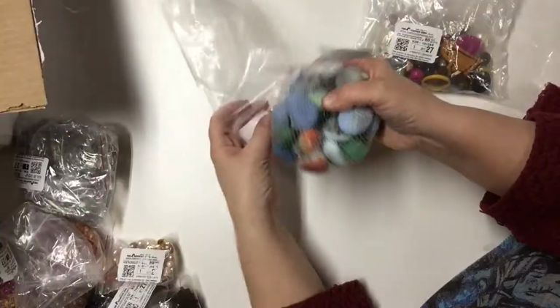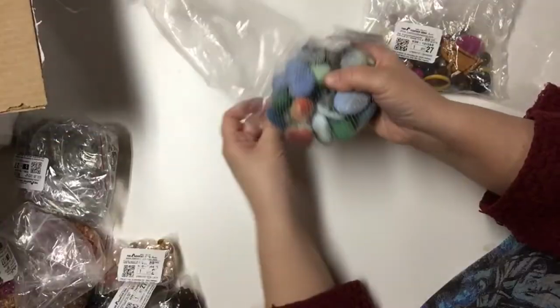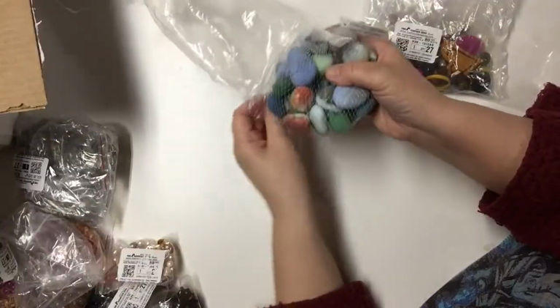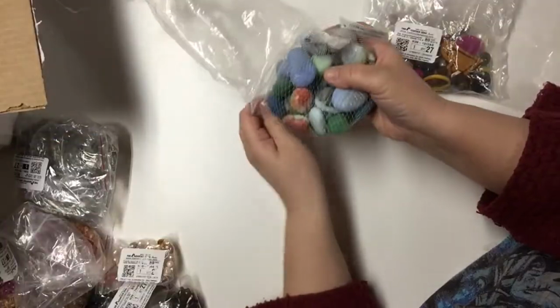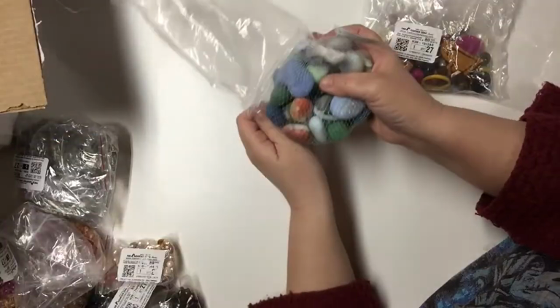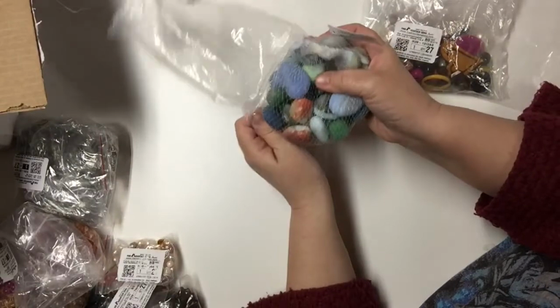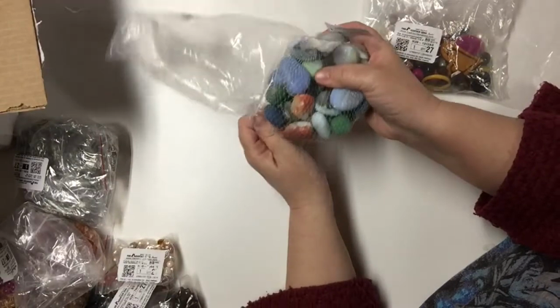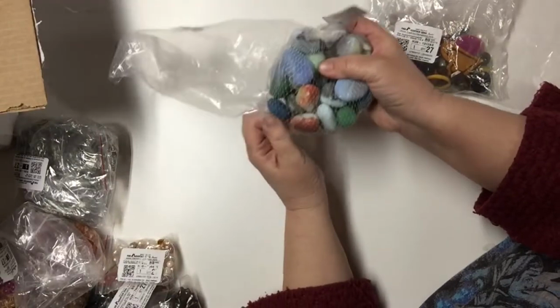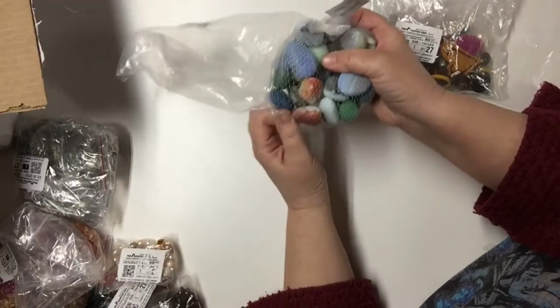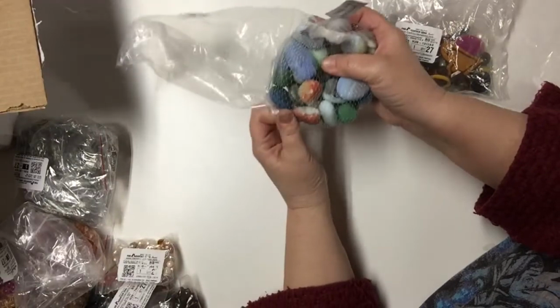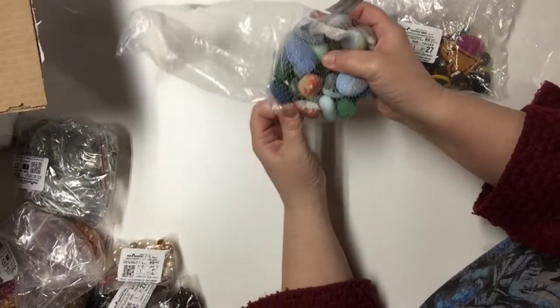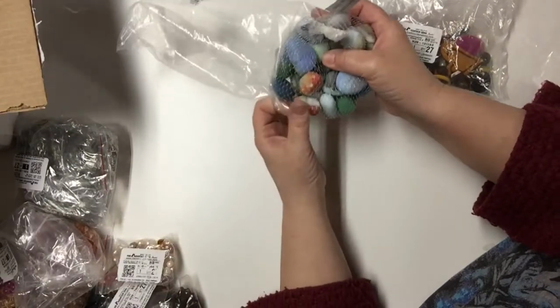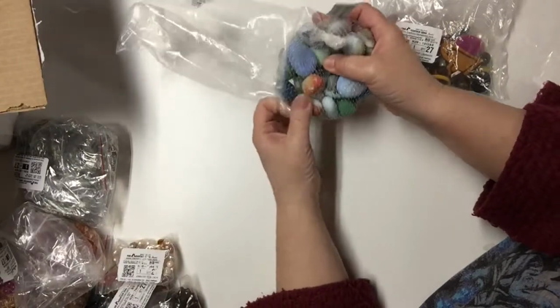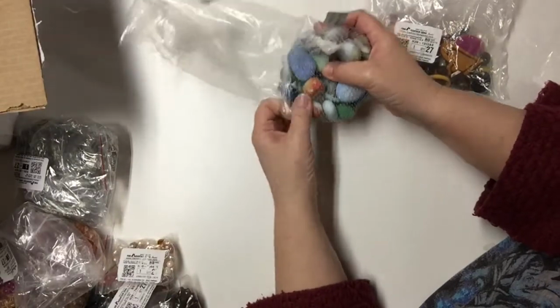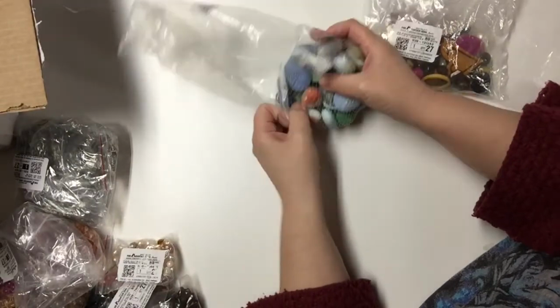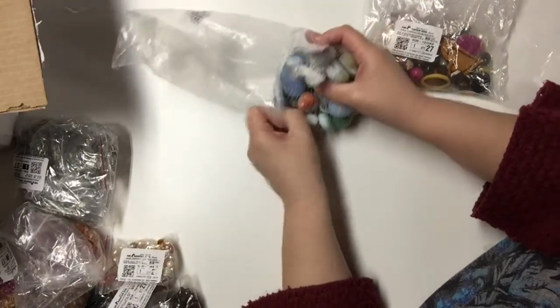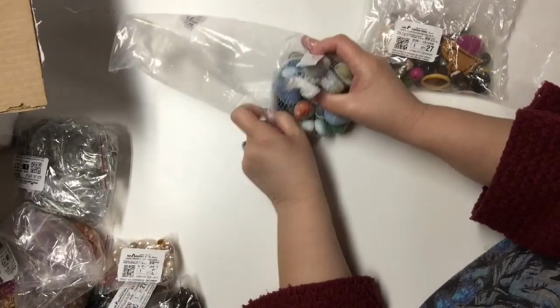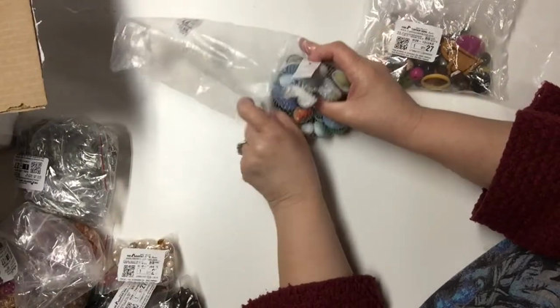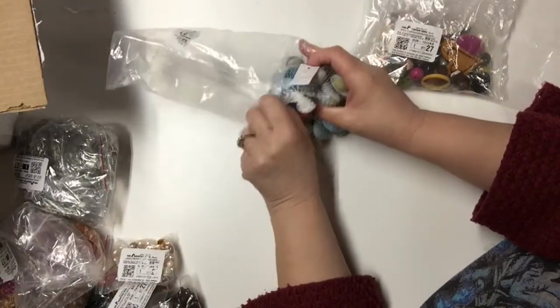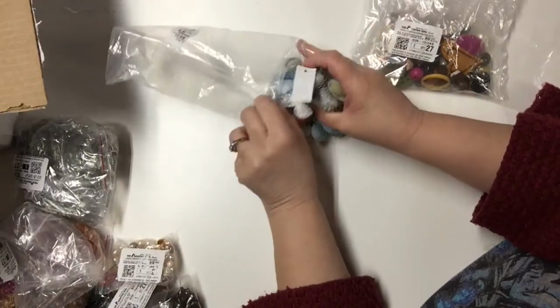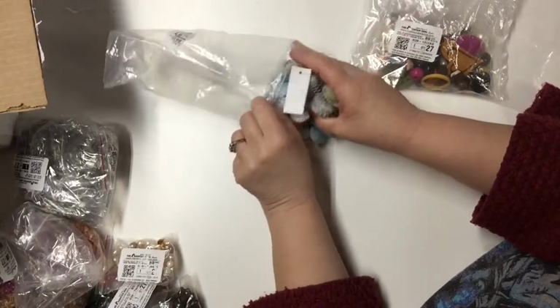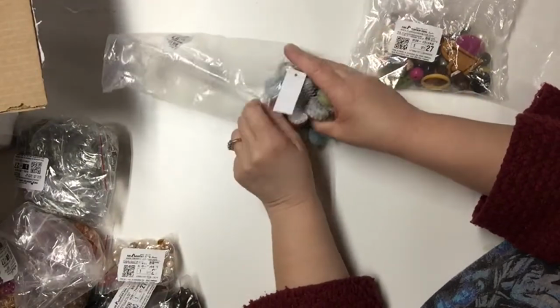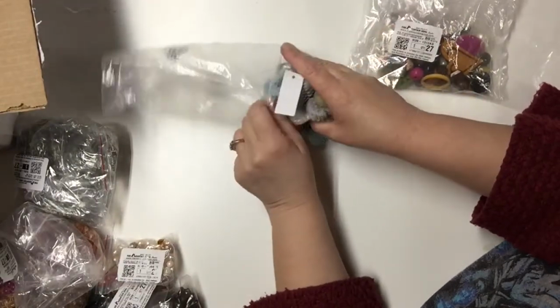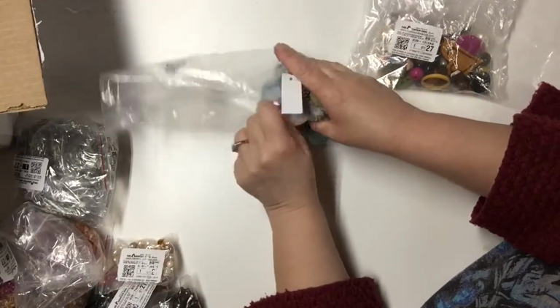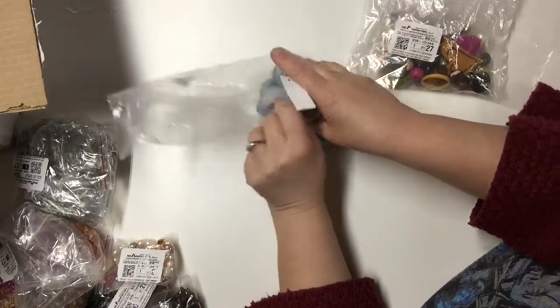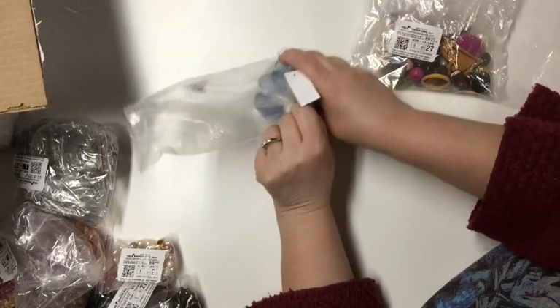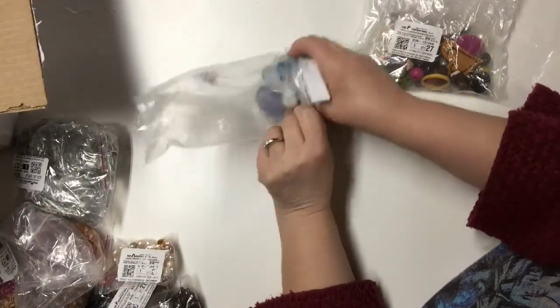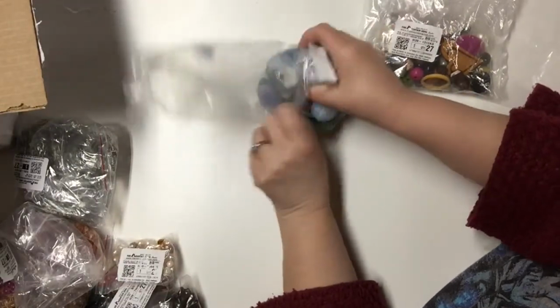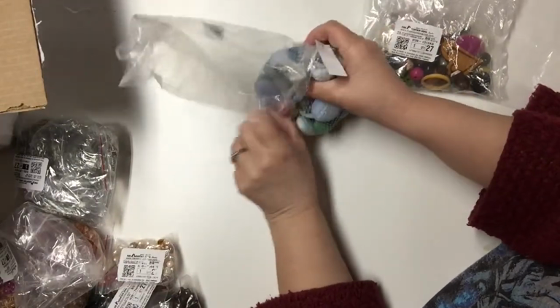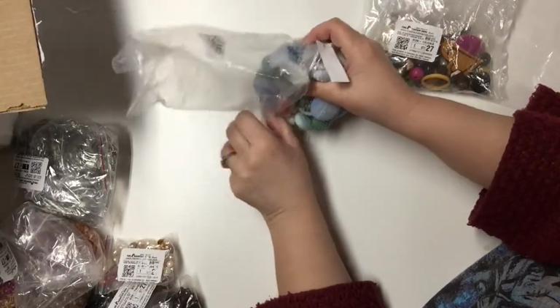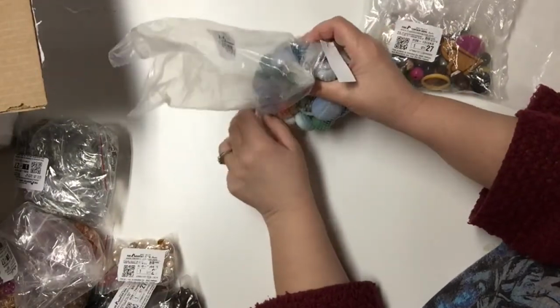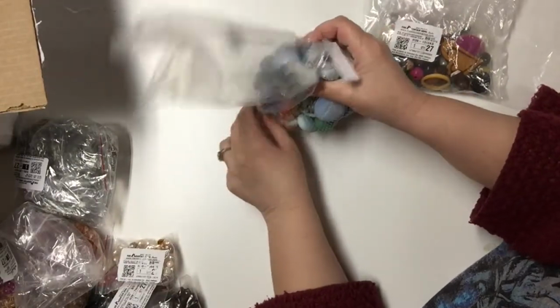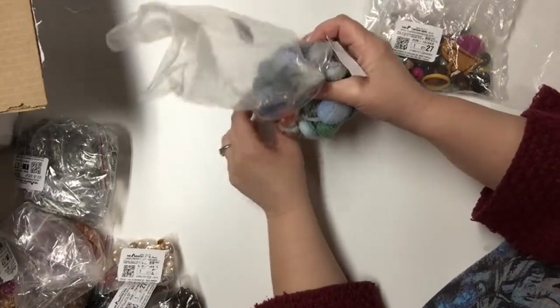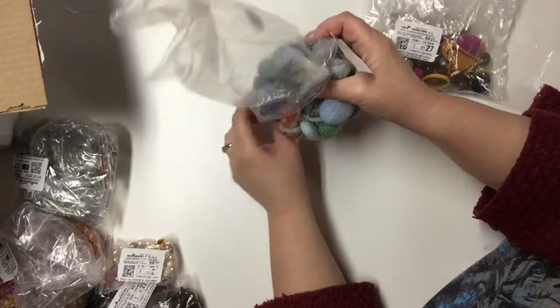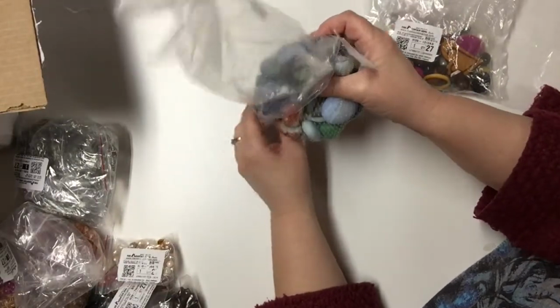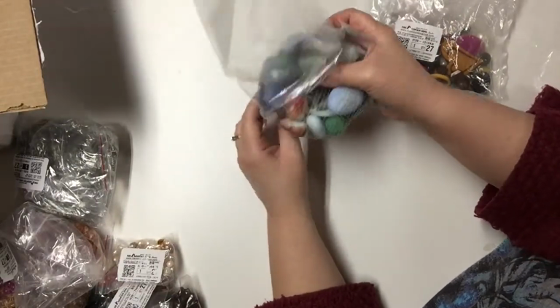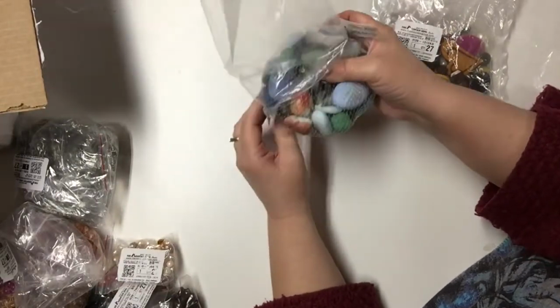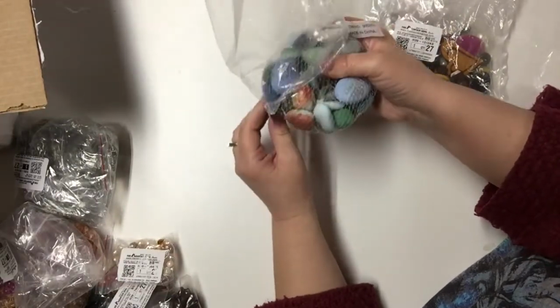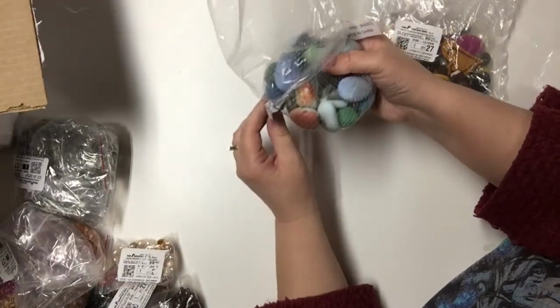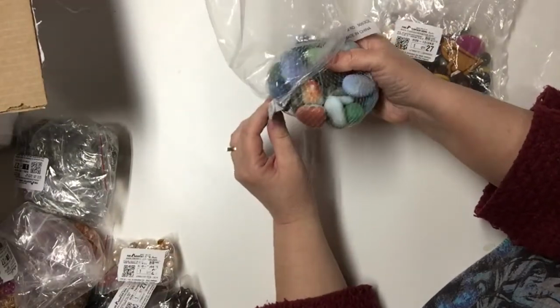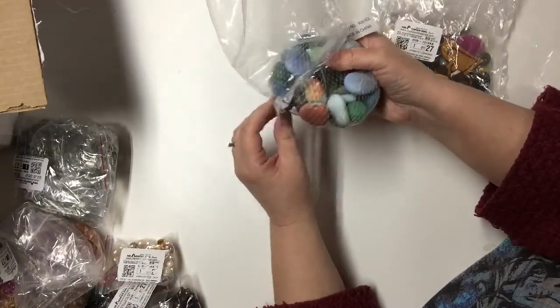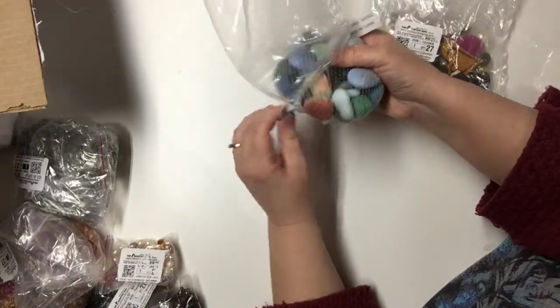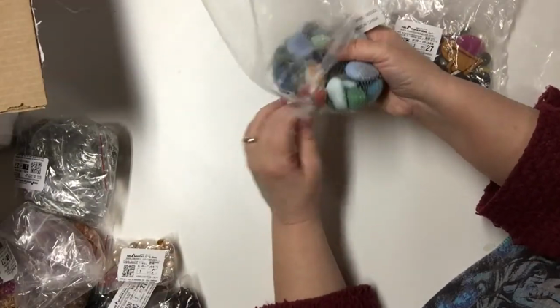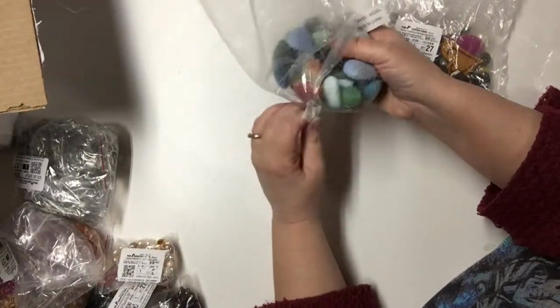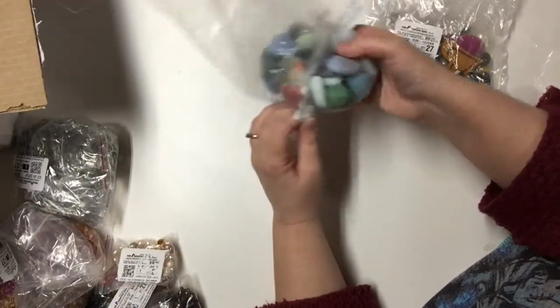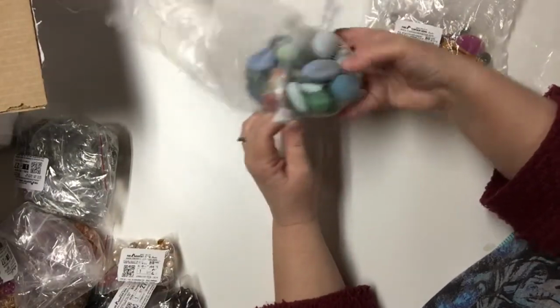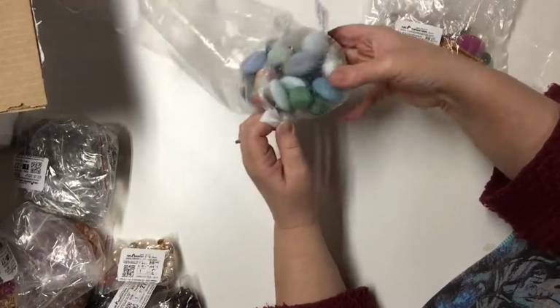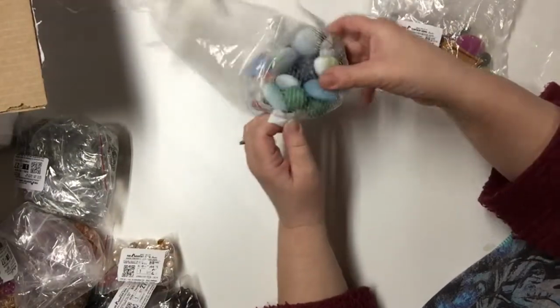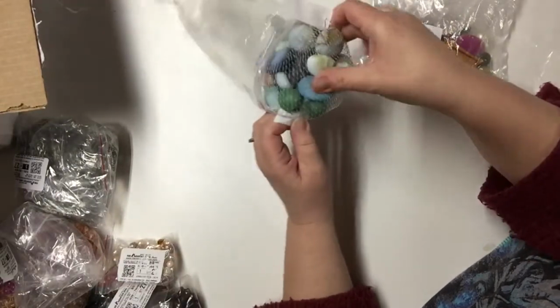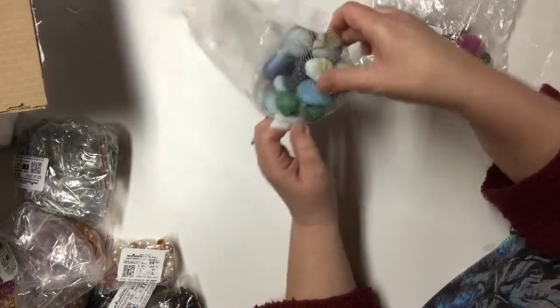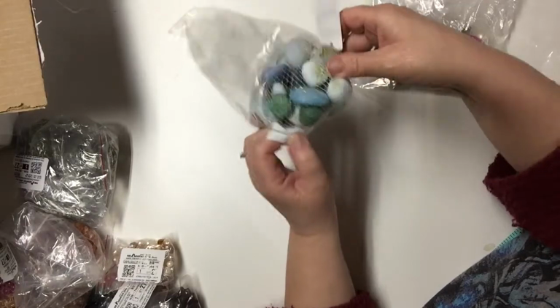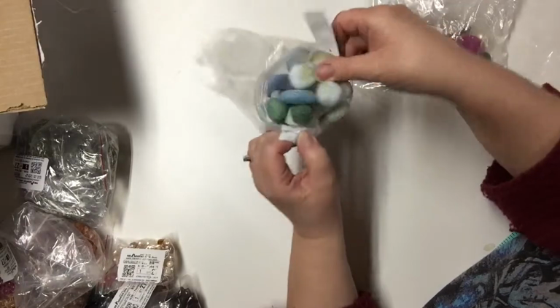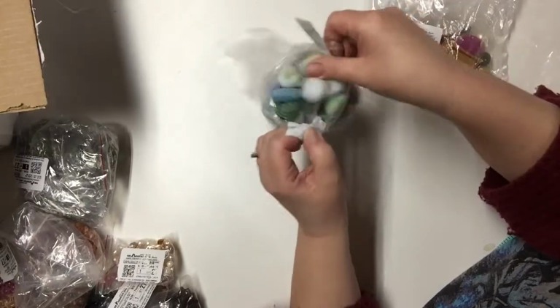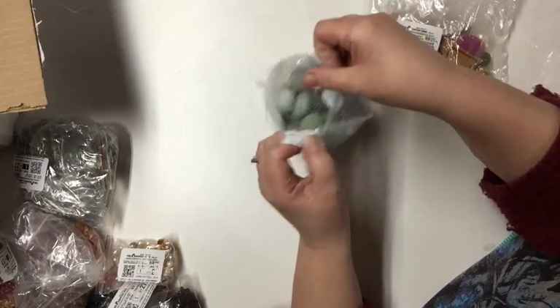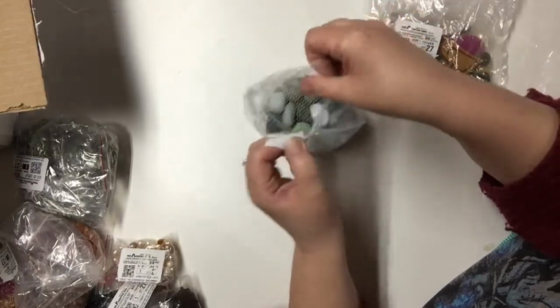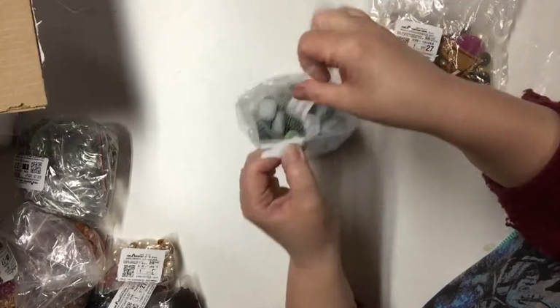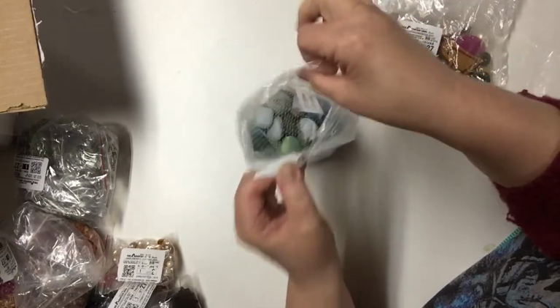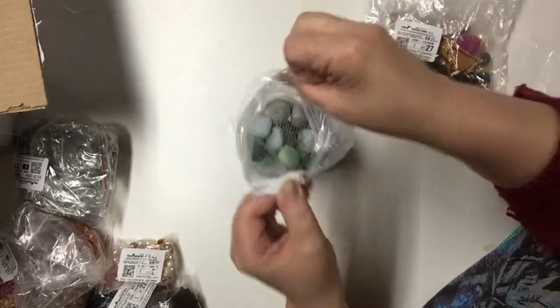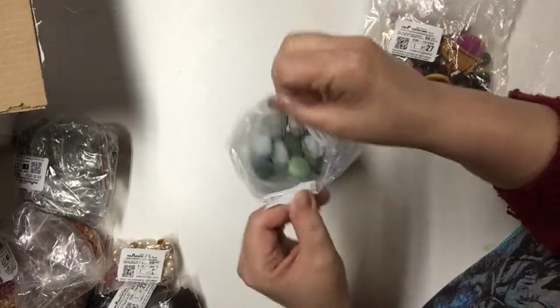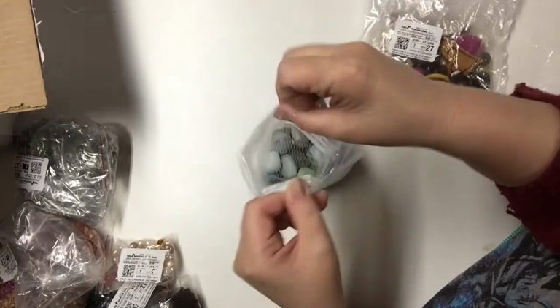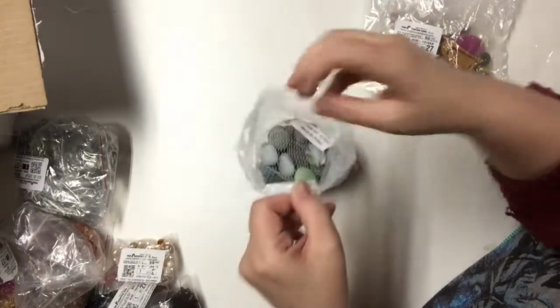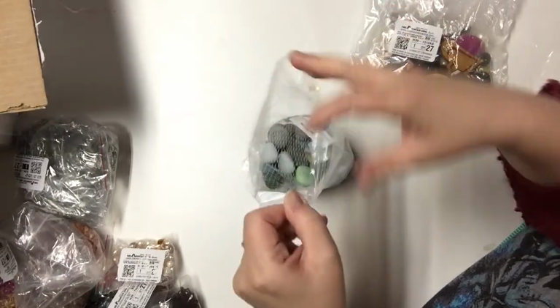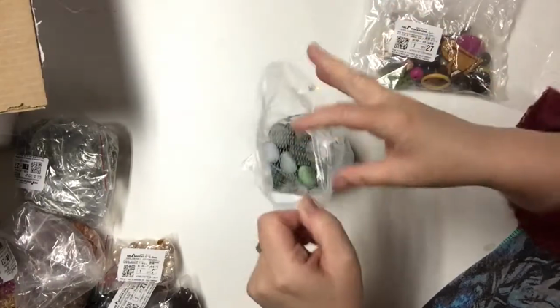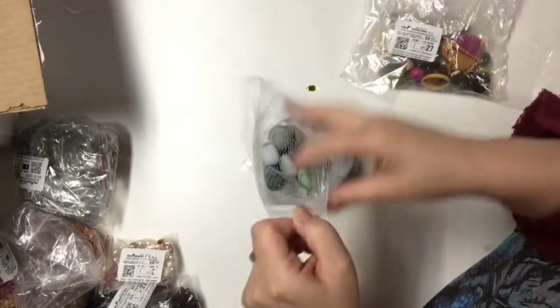Thank goodness I didn't pay for weight for the shipping — it was just a flat five dollar shipping fee.